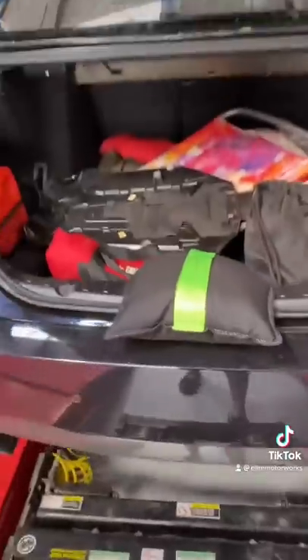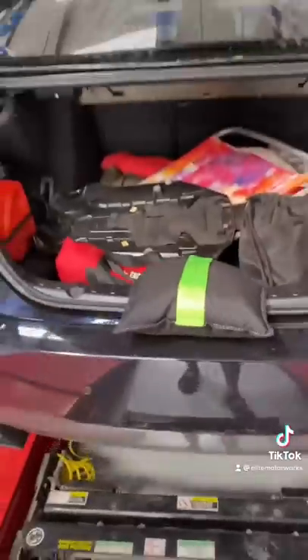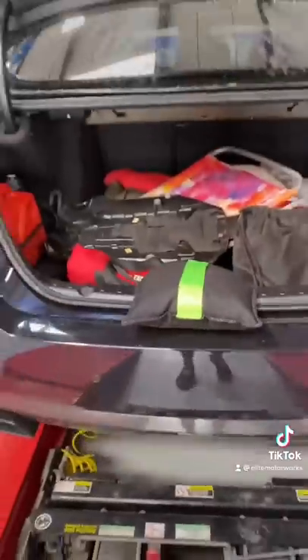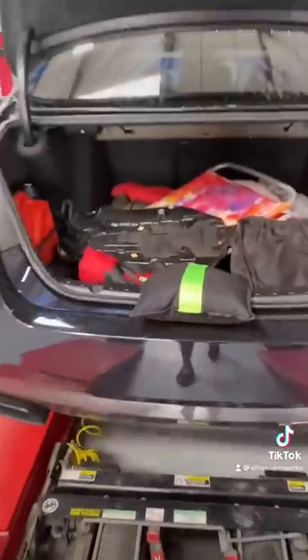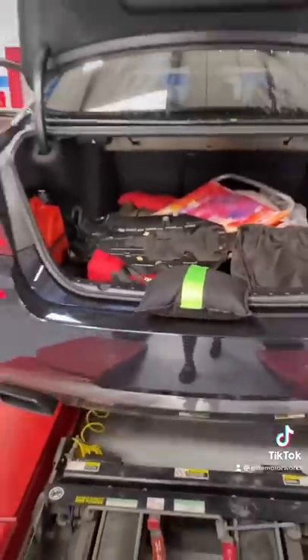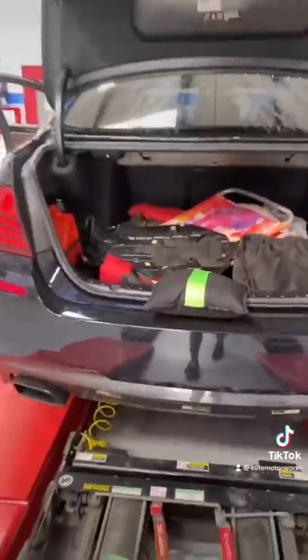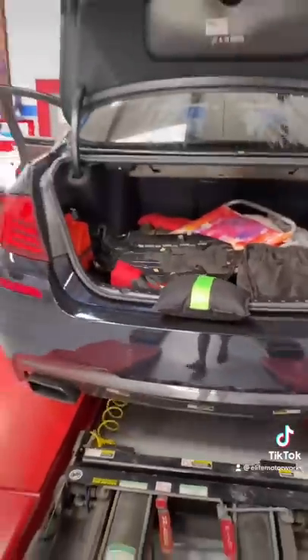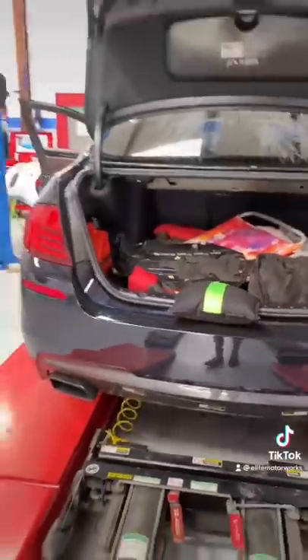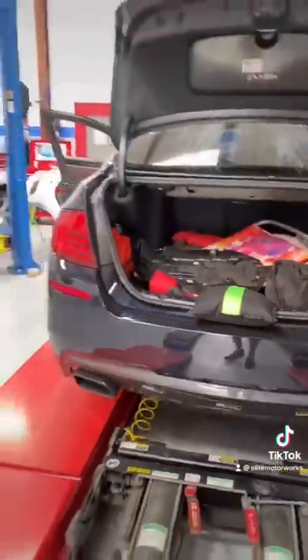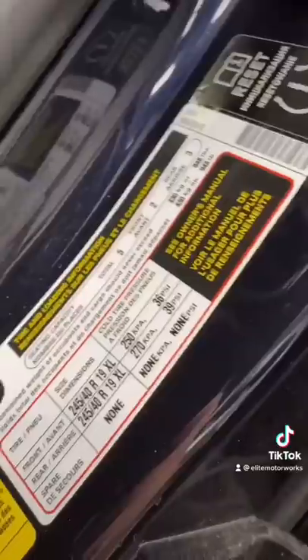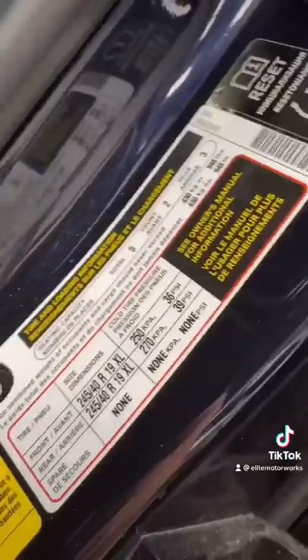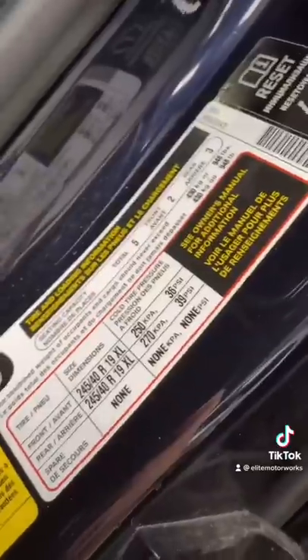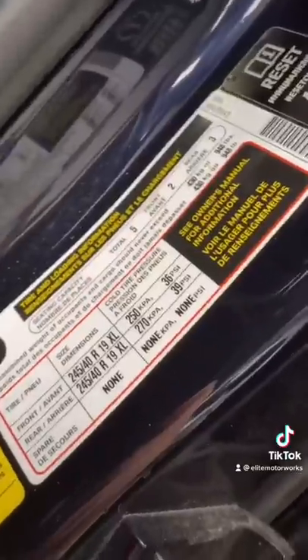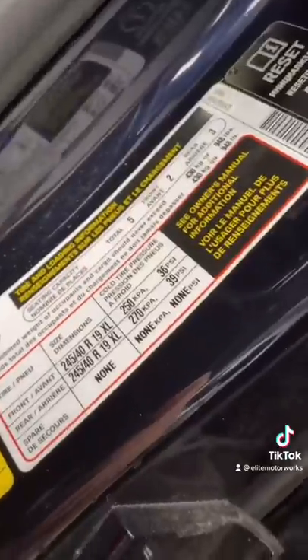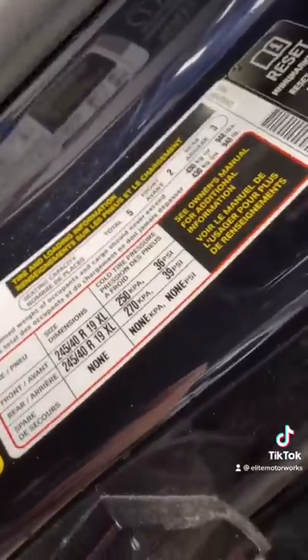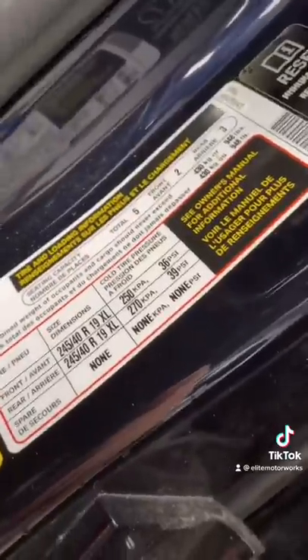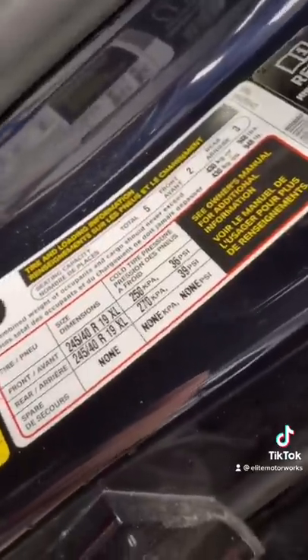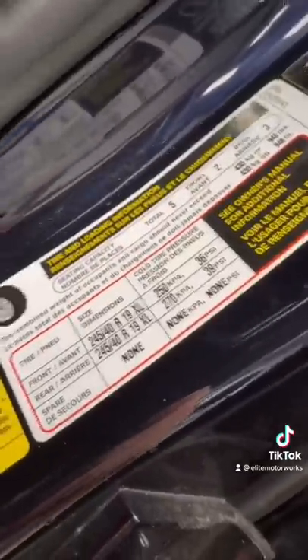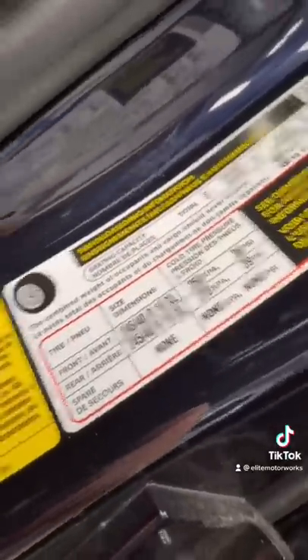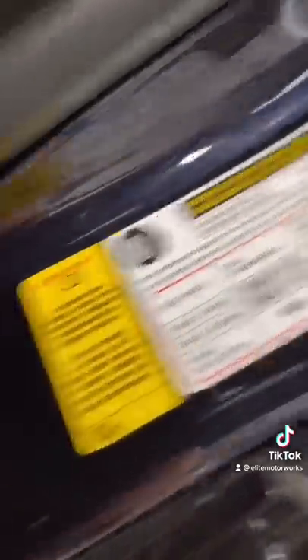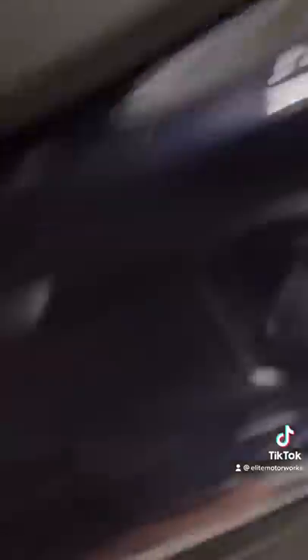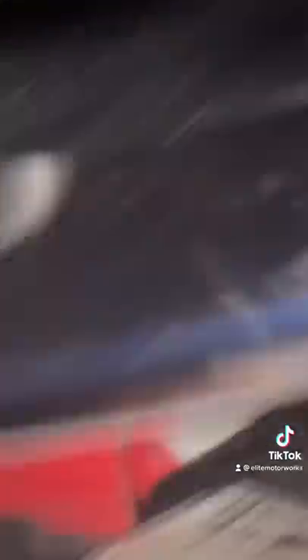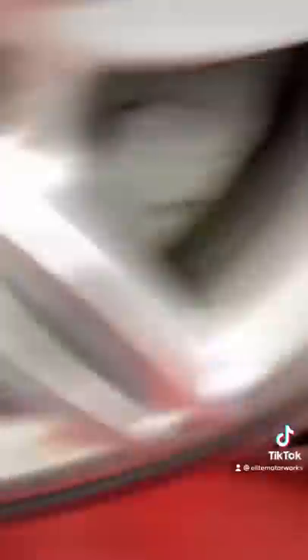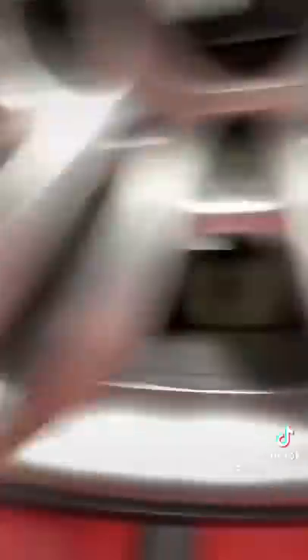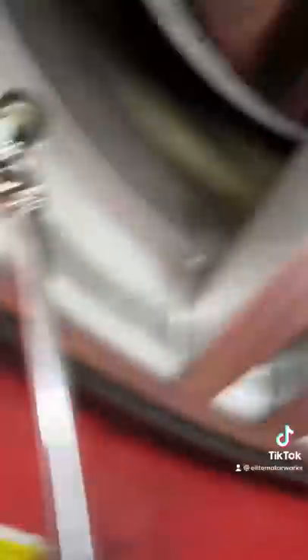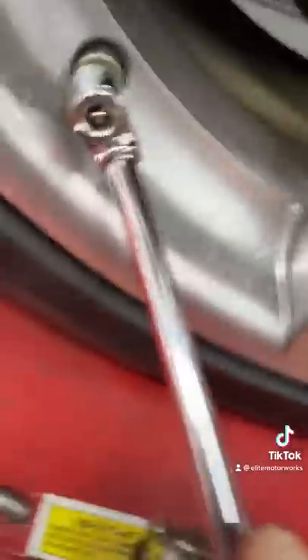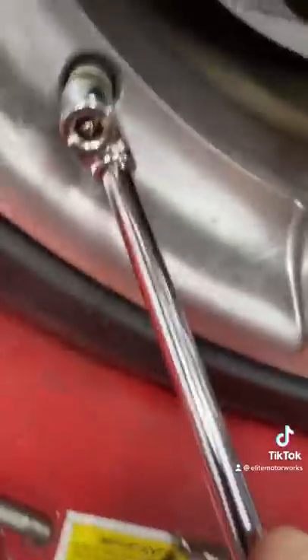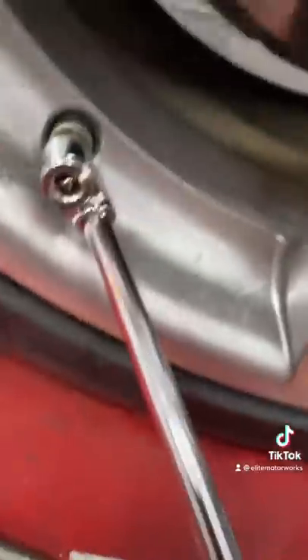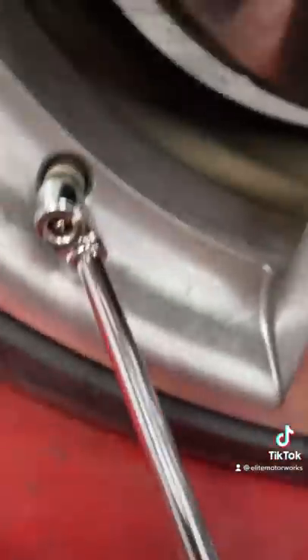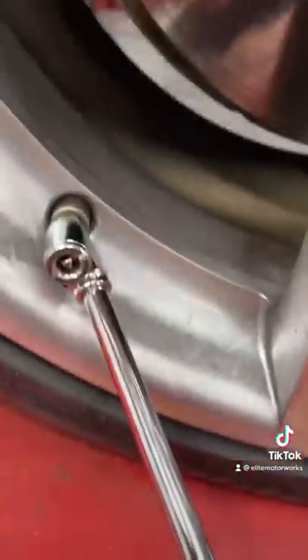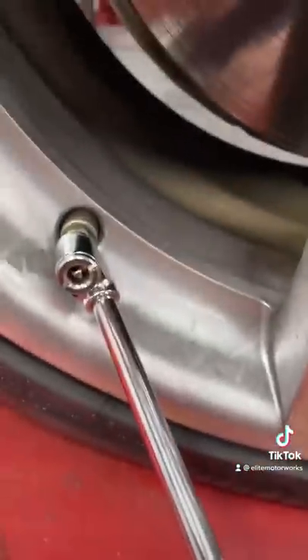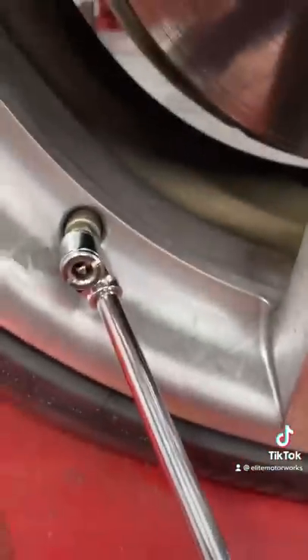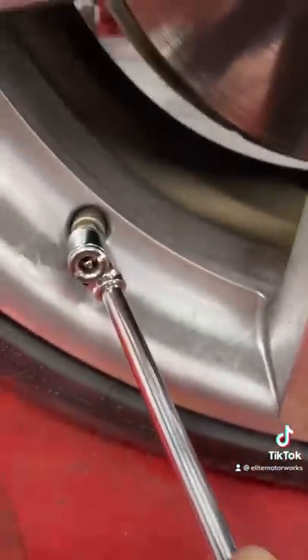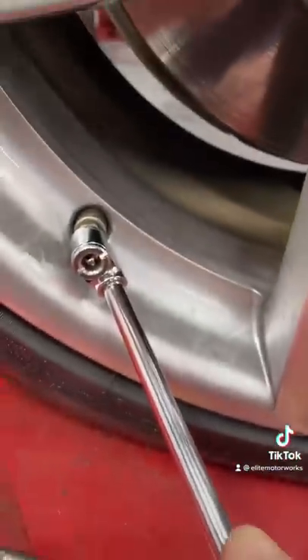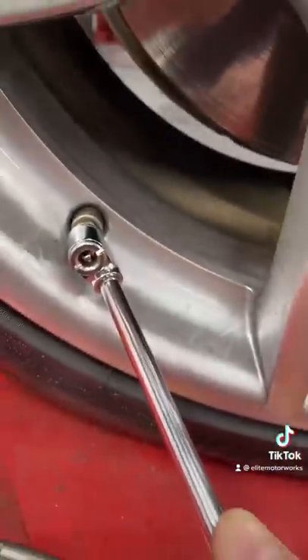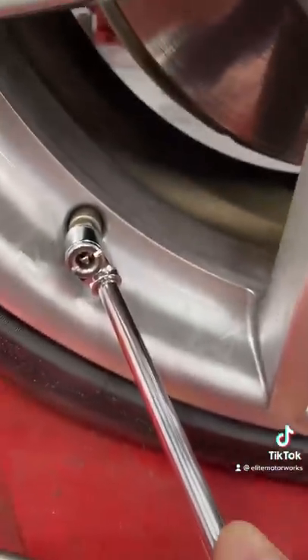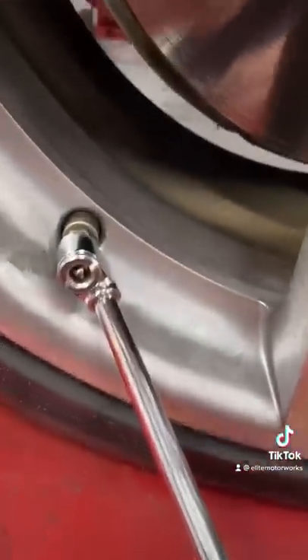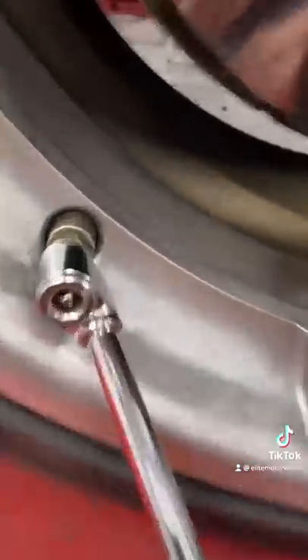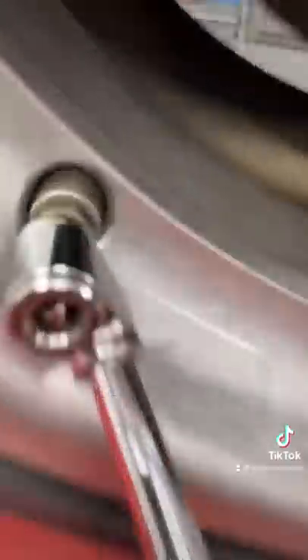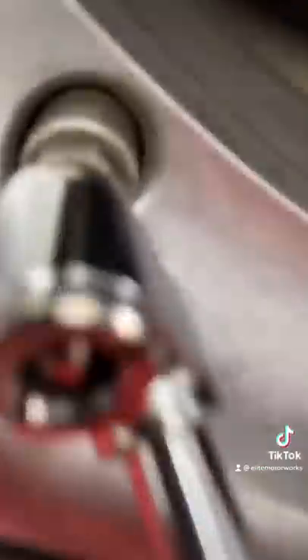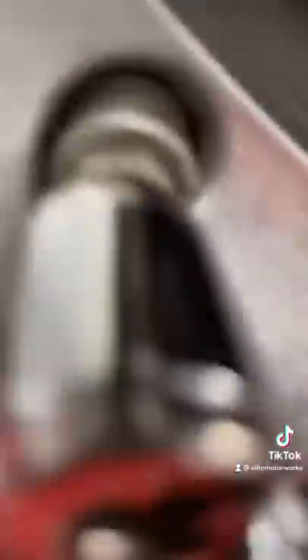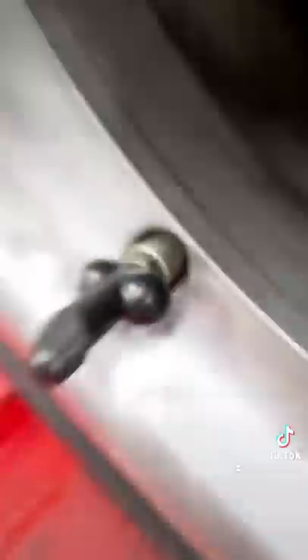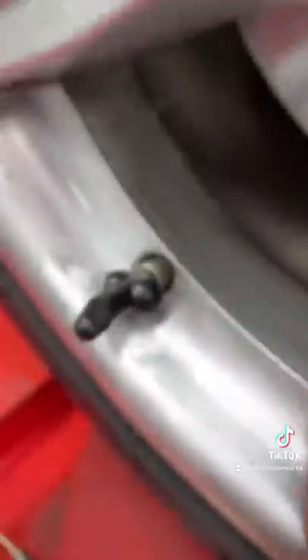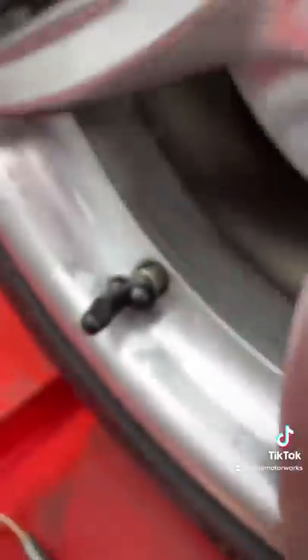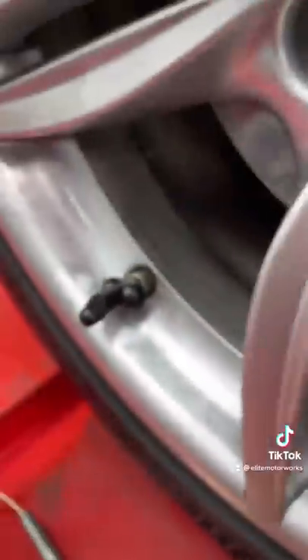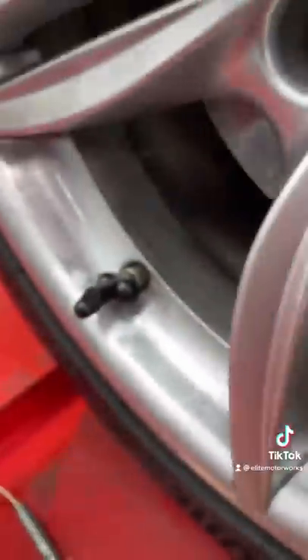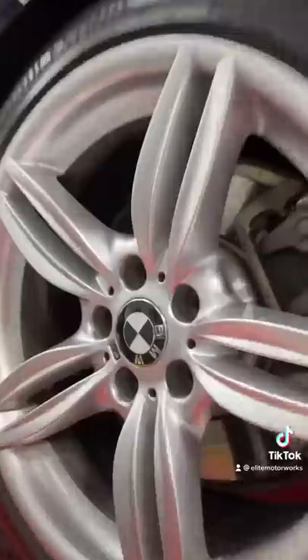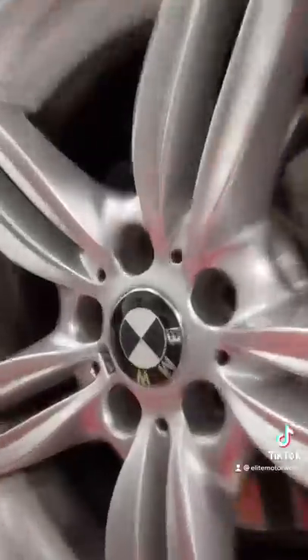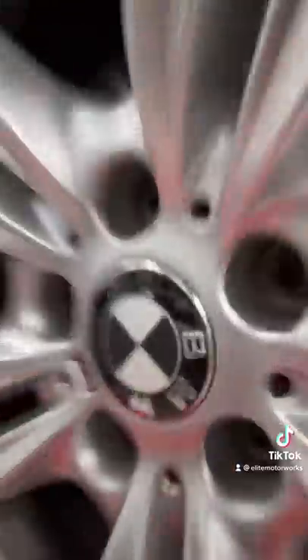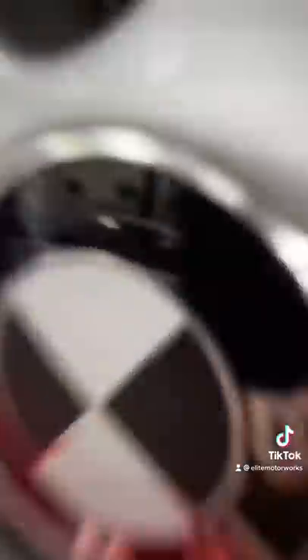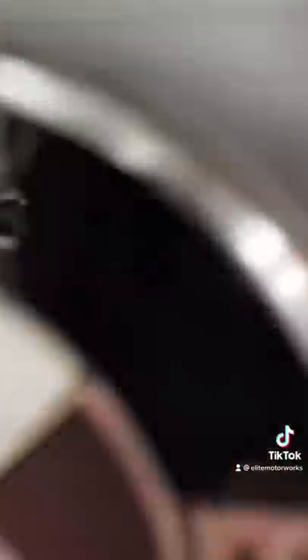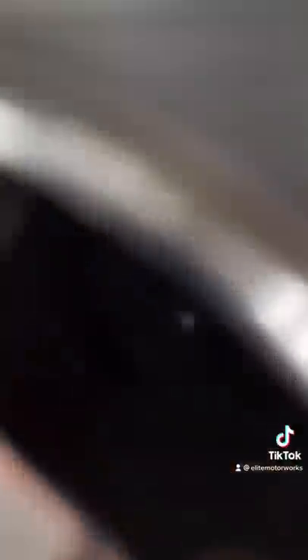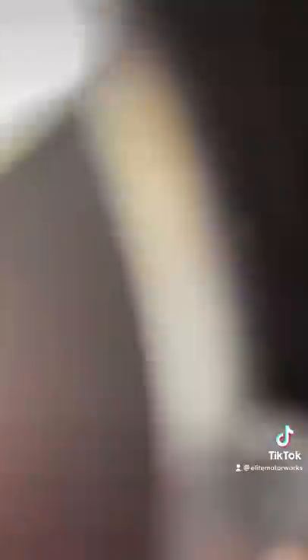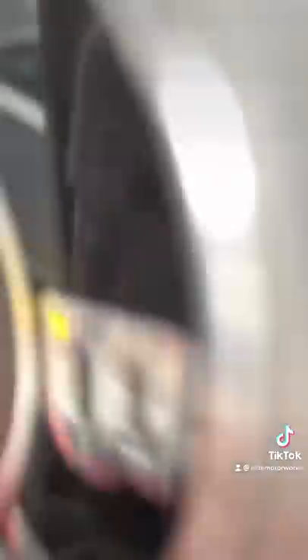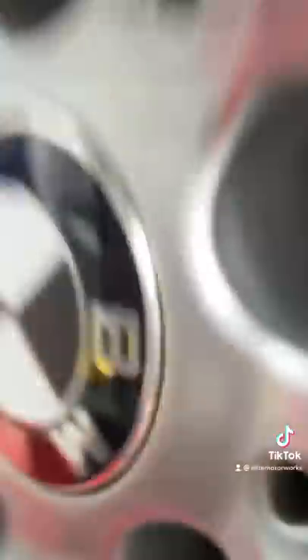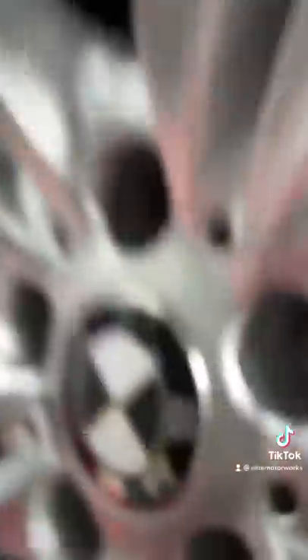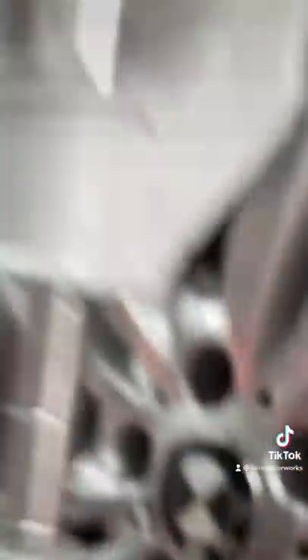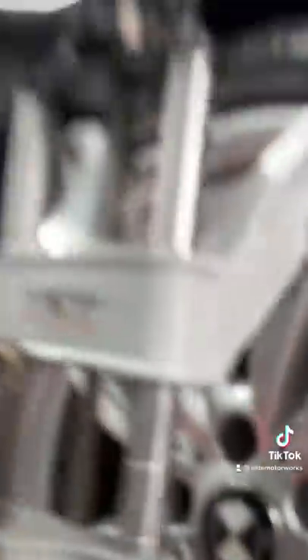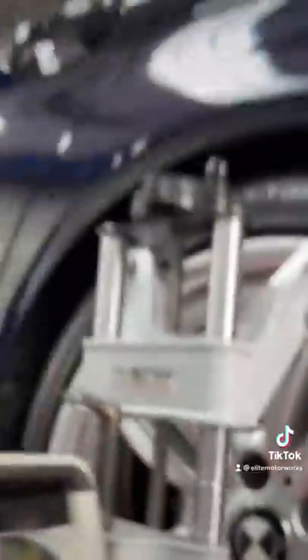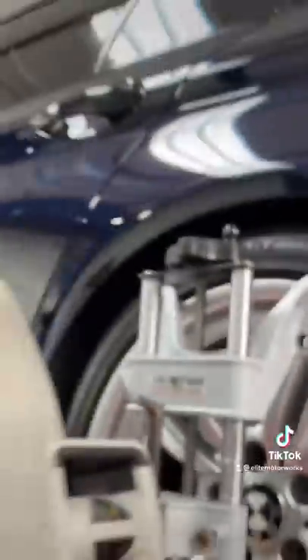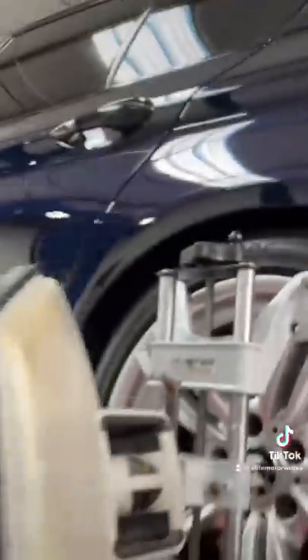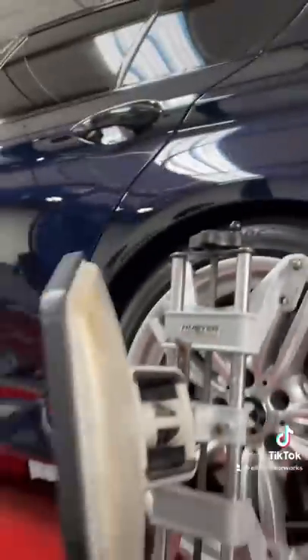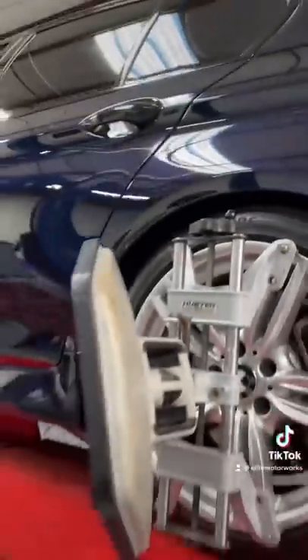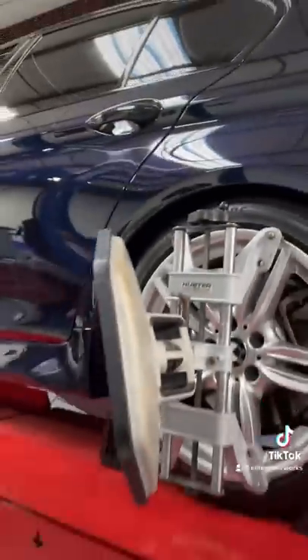It's important to set the proper tire pressures before any alignment, and of course we're going to put the valve cap back on. Next, the wheel targets get put on all four wheels.